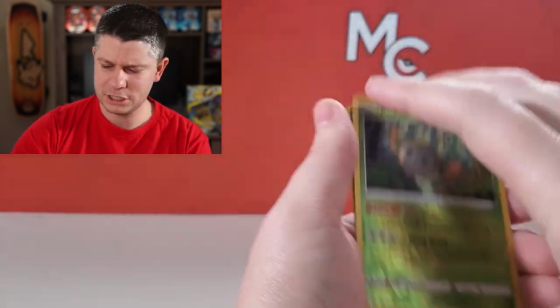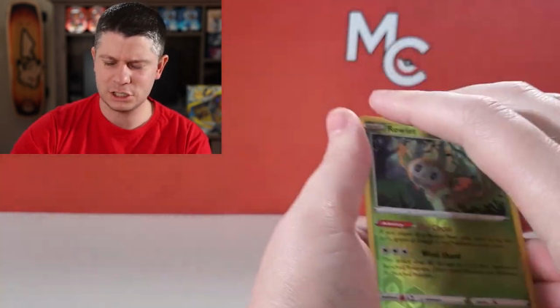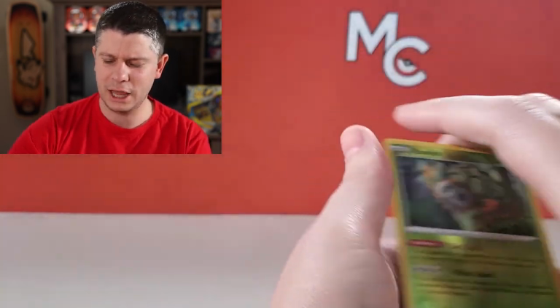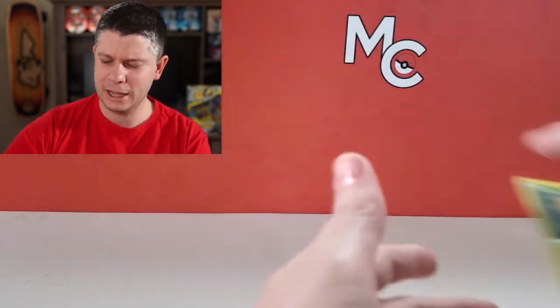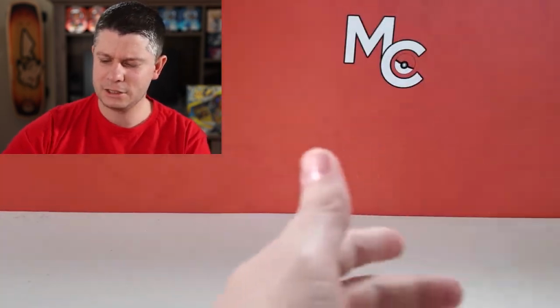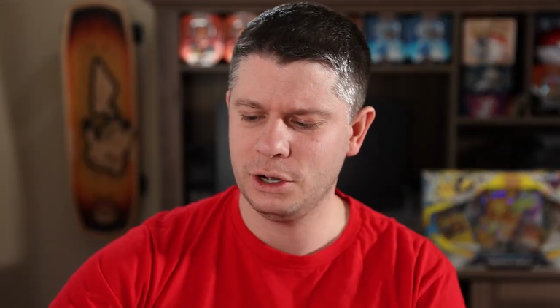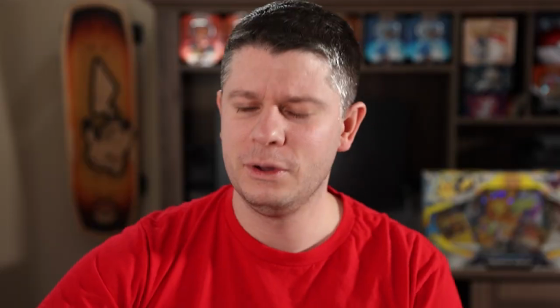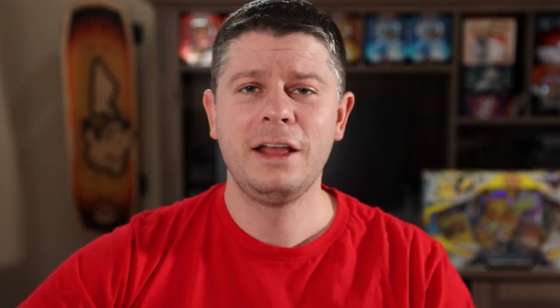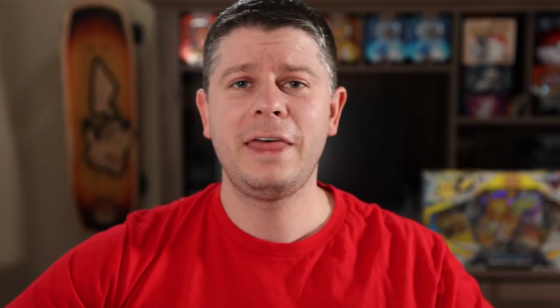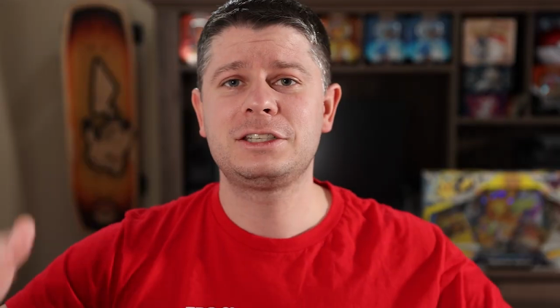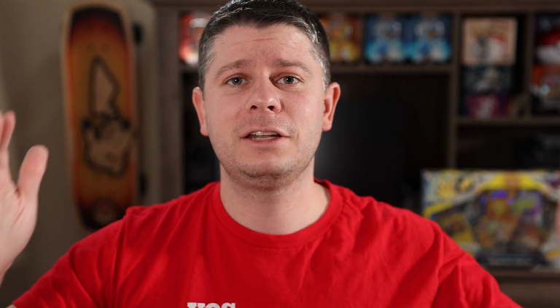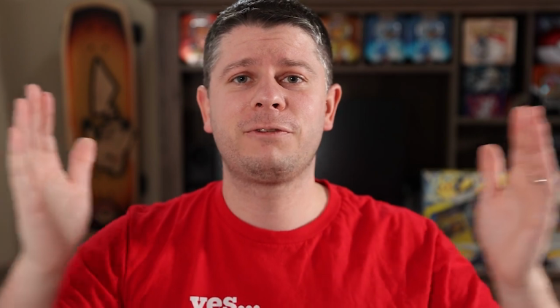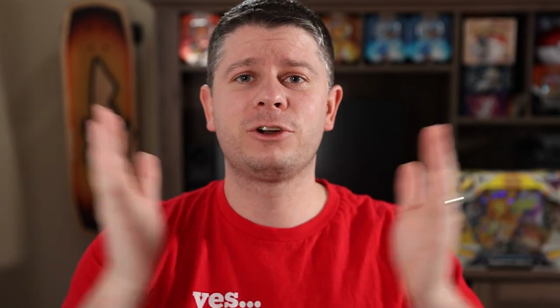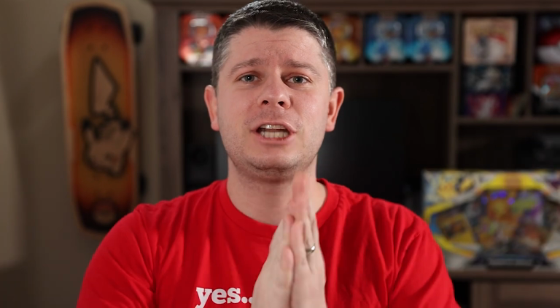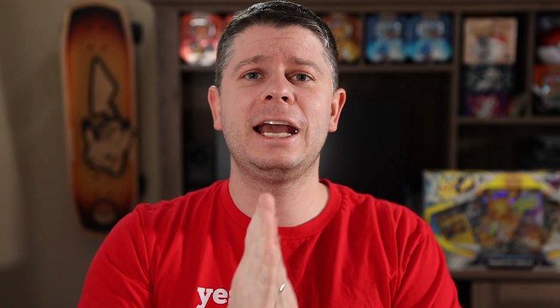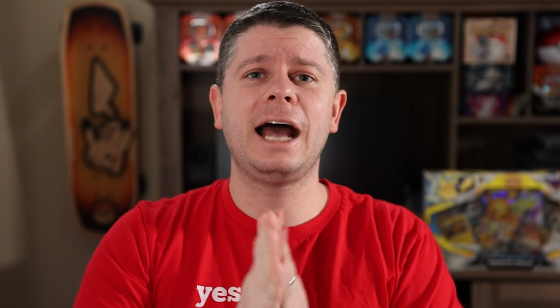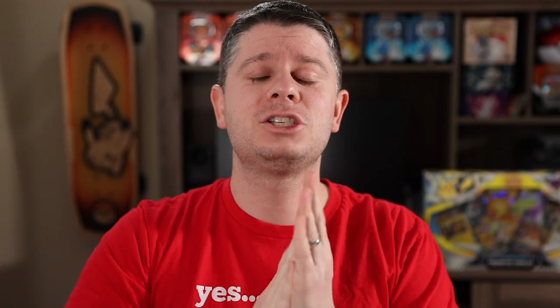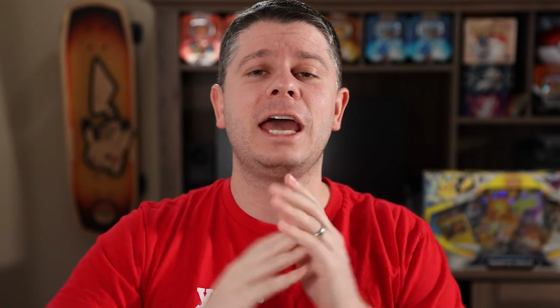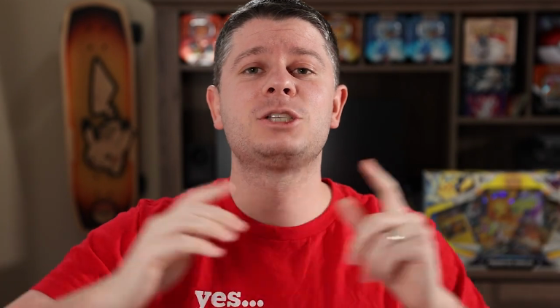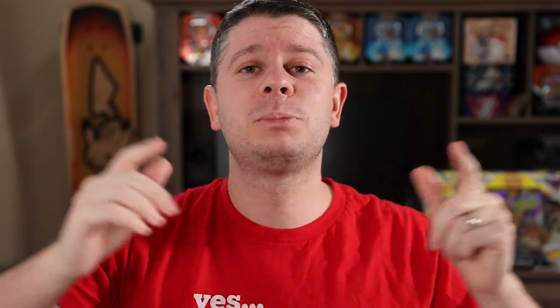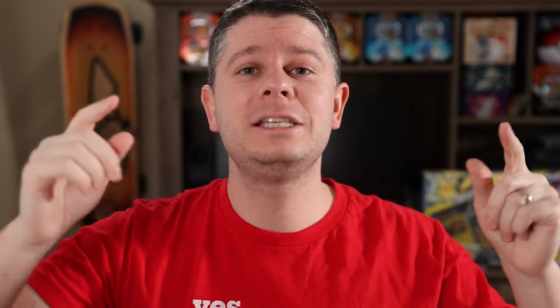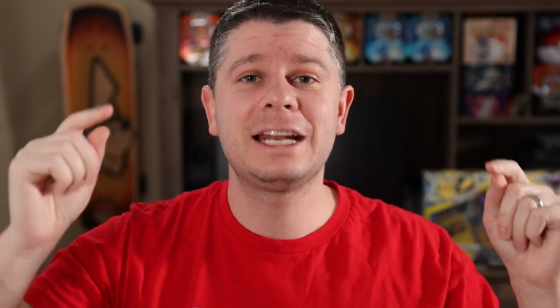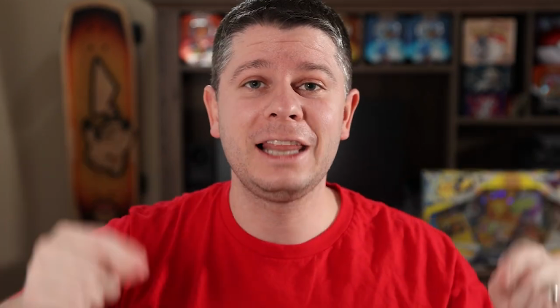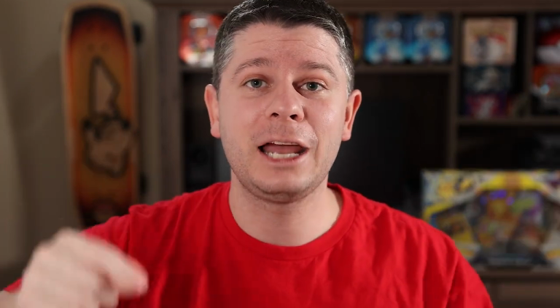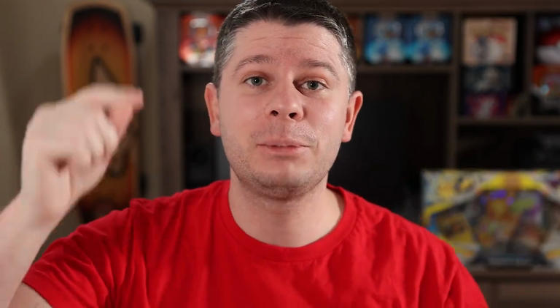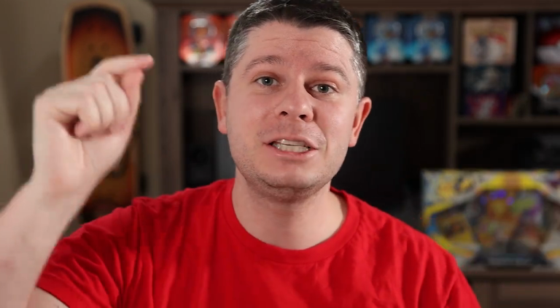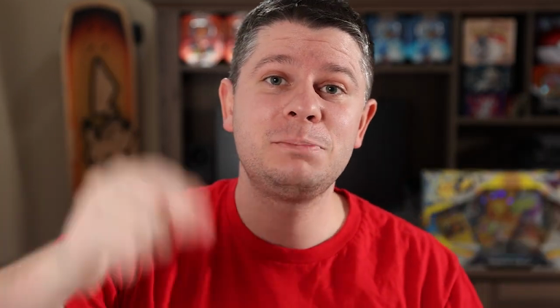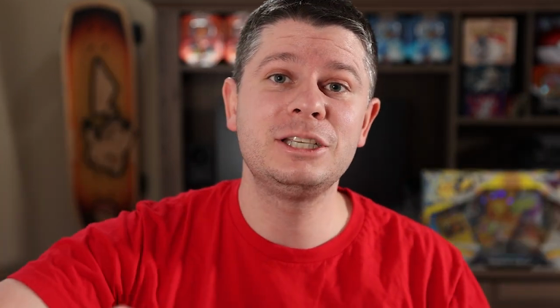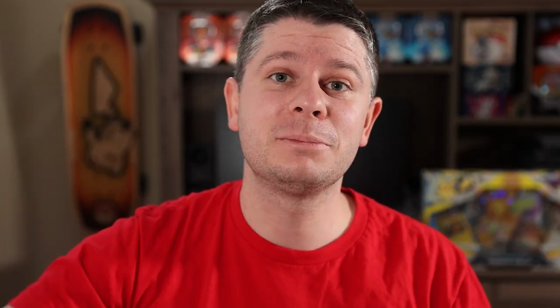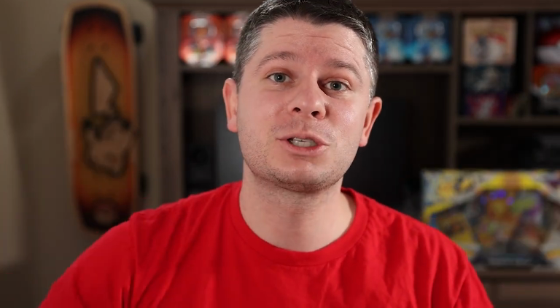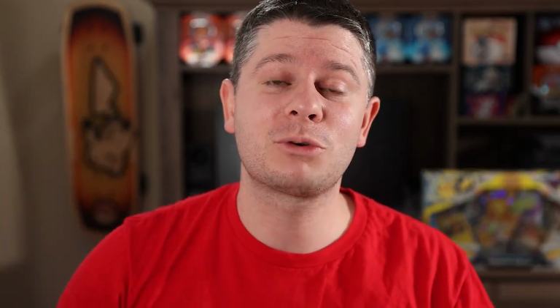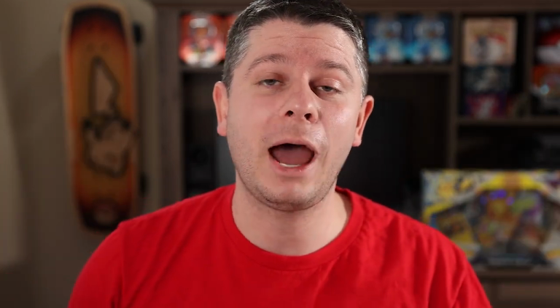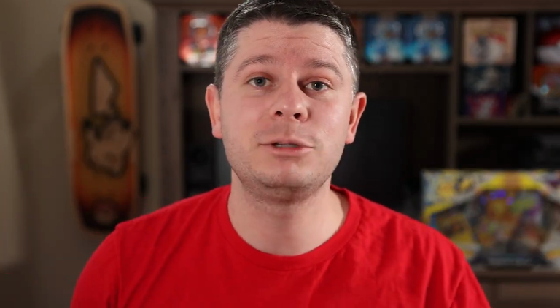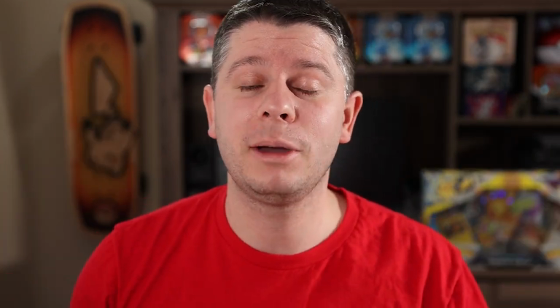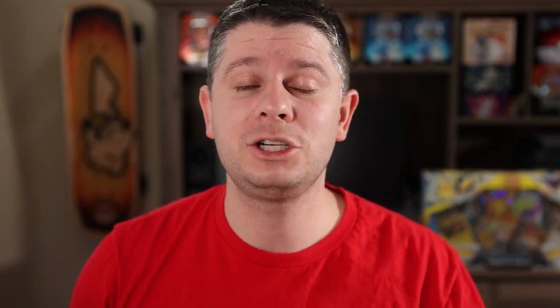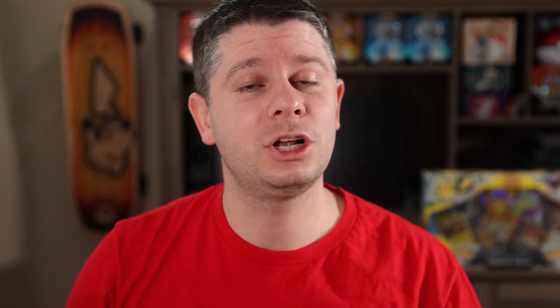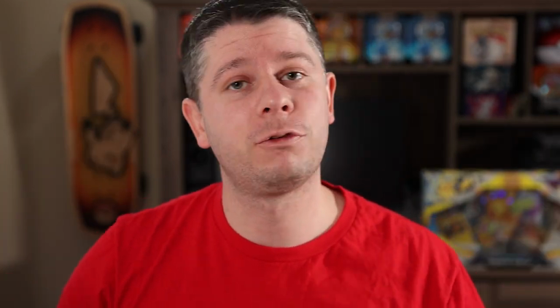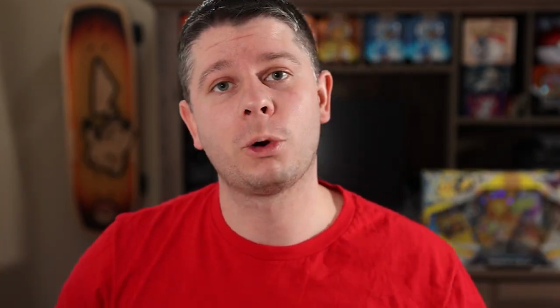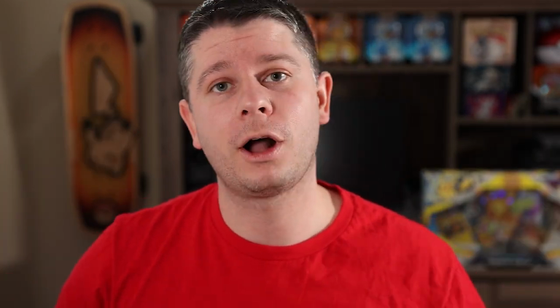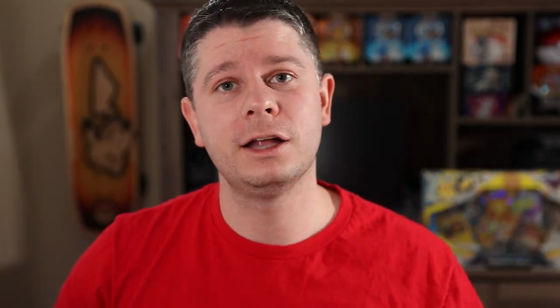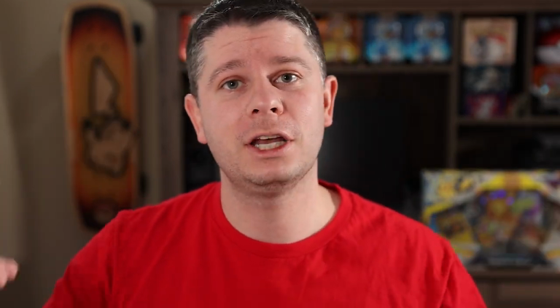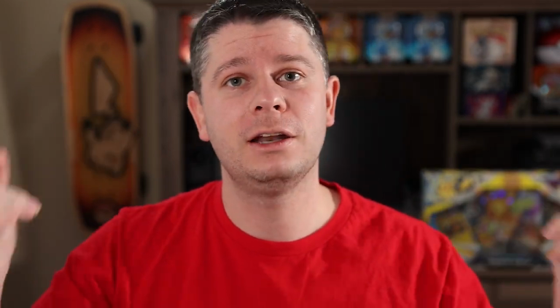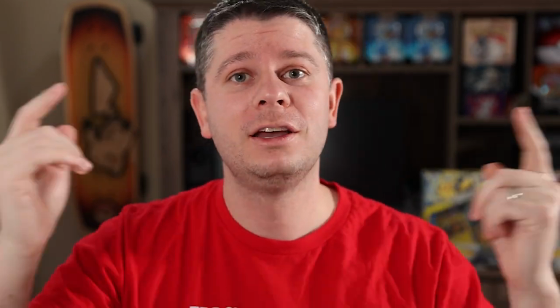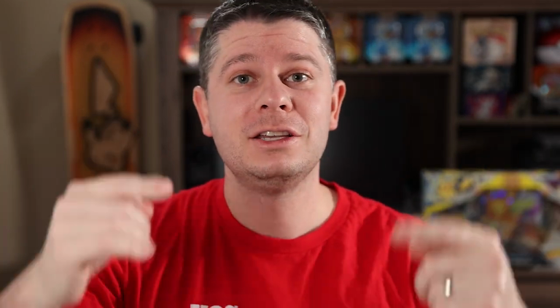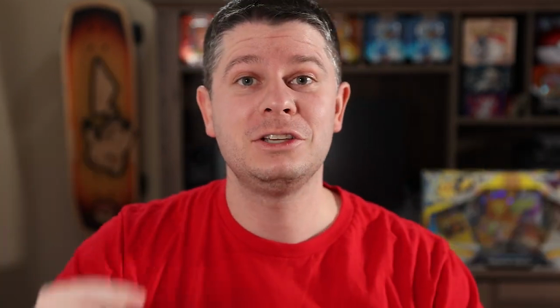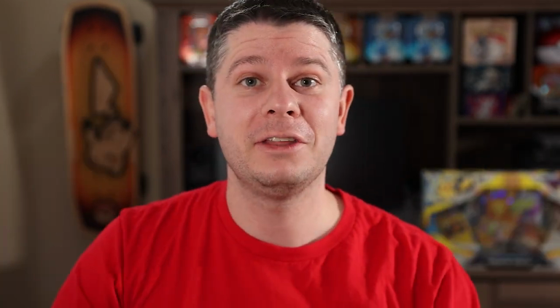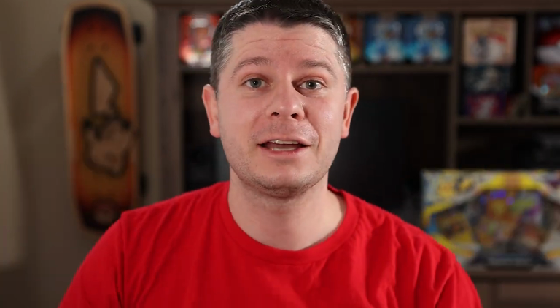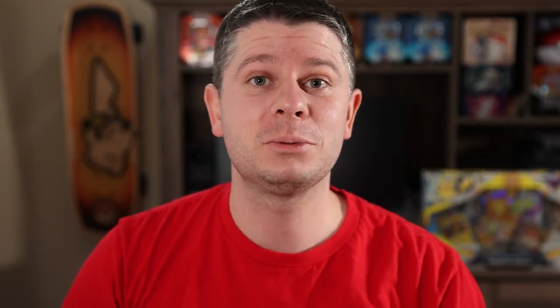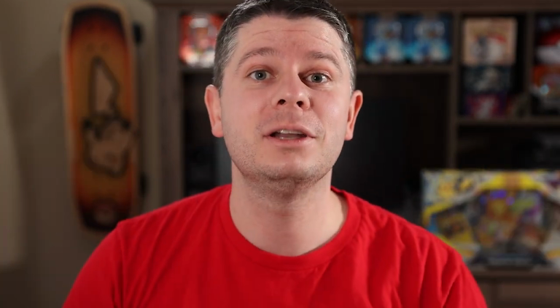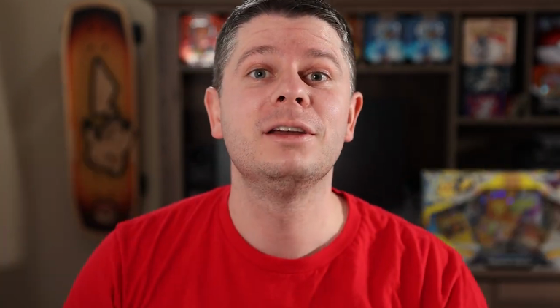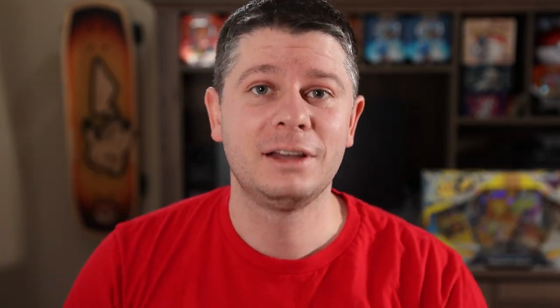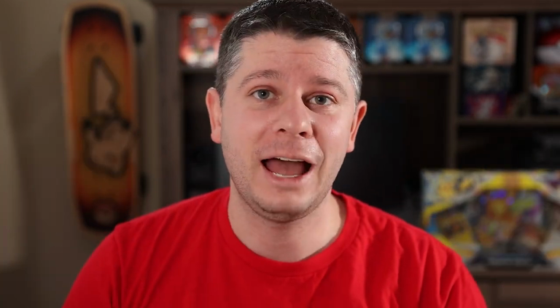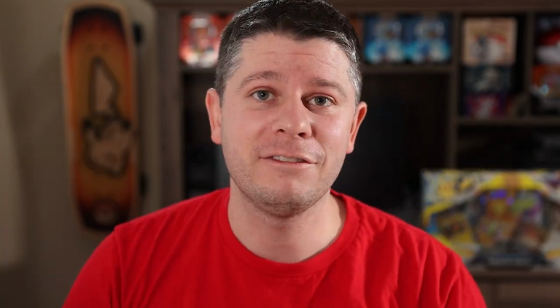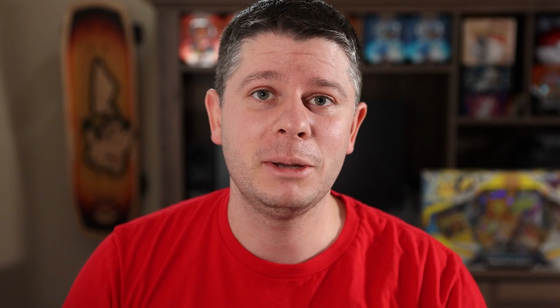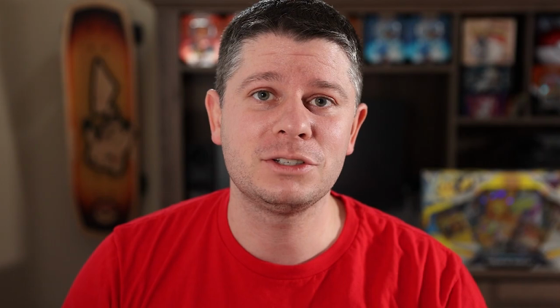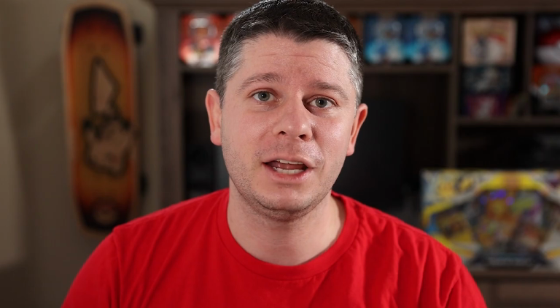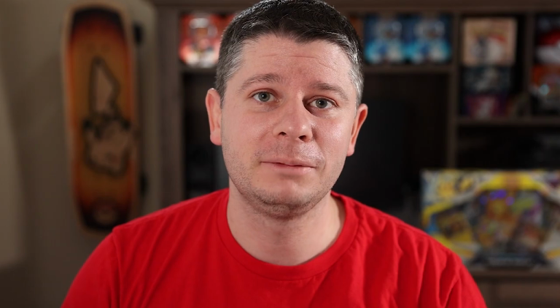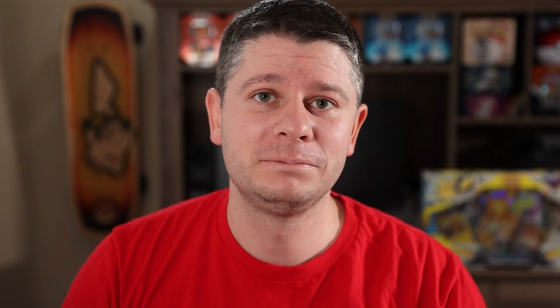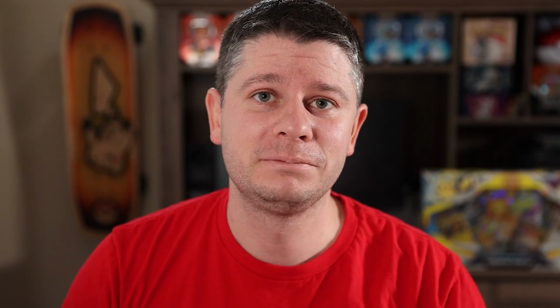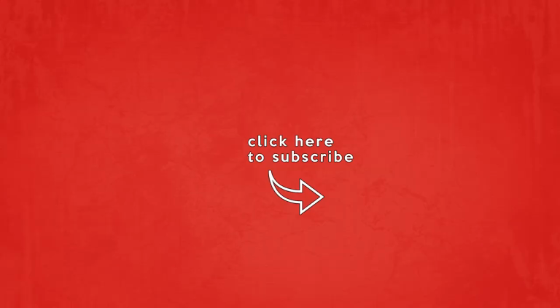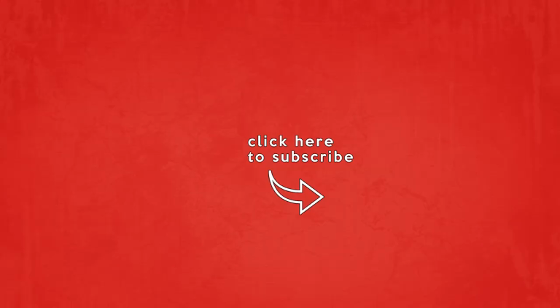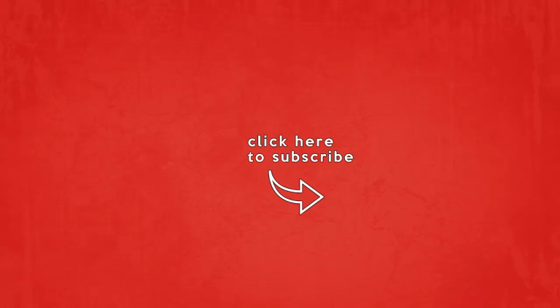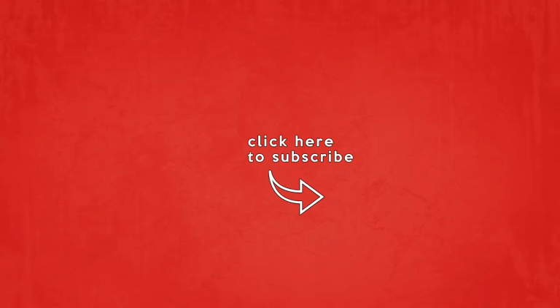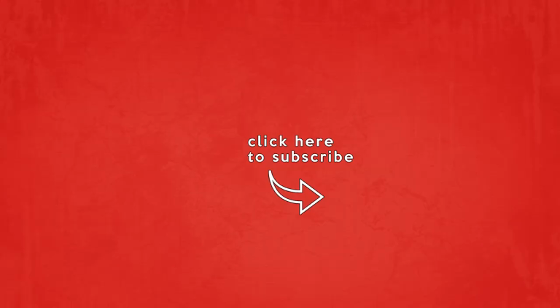That's it for today, guys! Thanks — please hit a like and subscribe to my channel for more content. See you in the next one — have an amazing day!